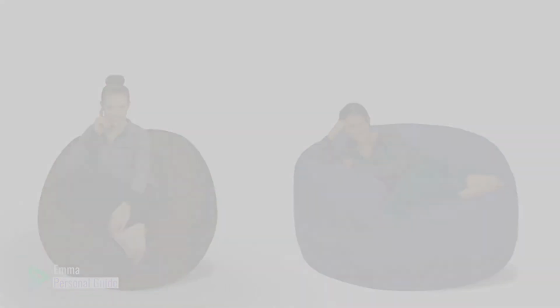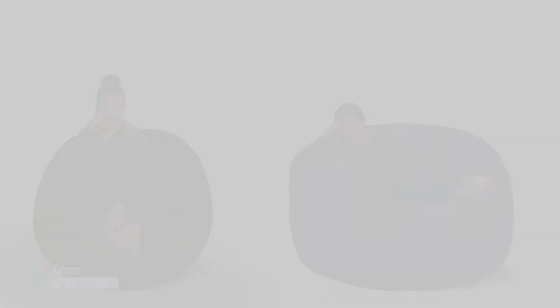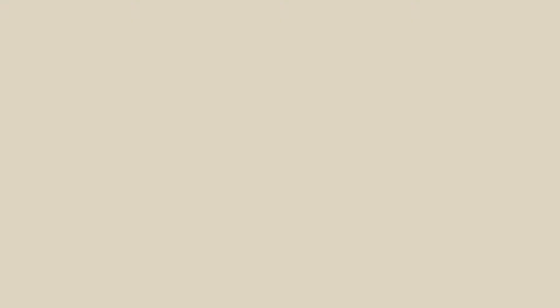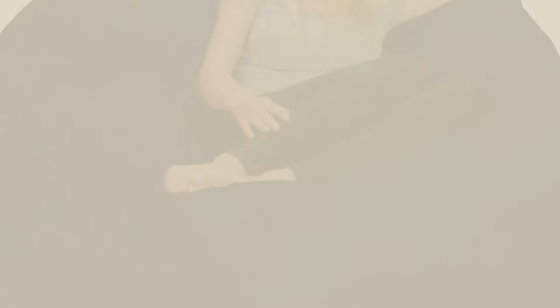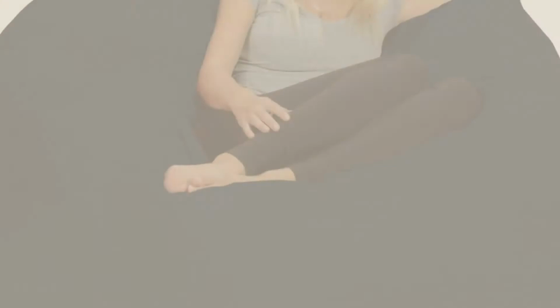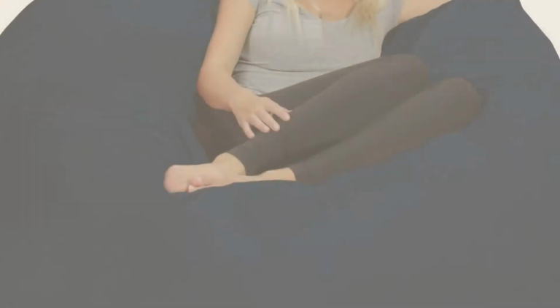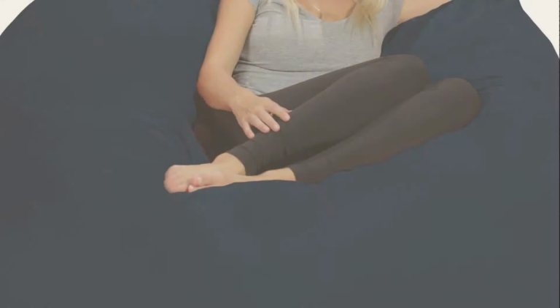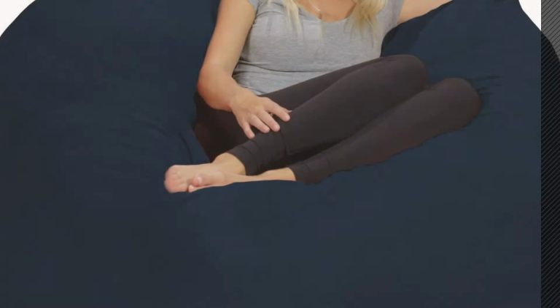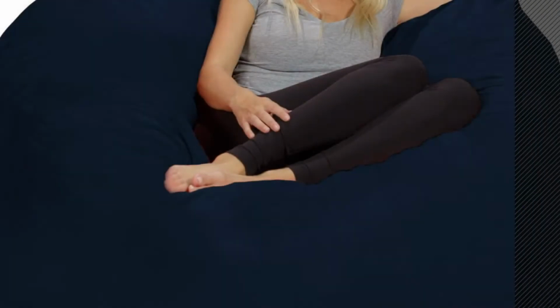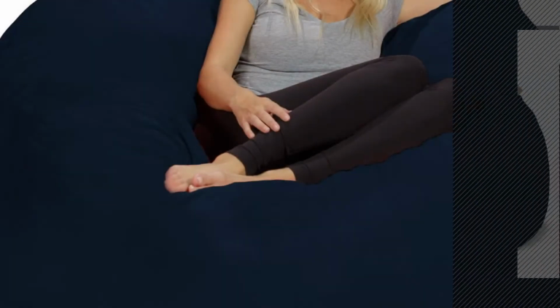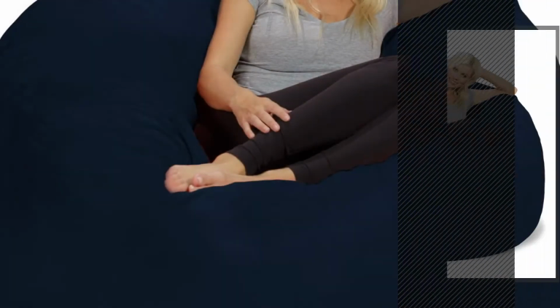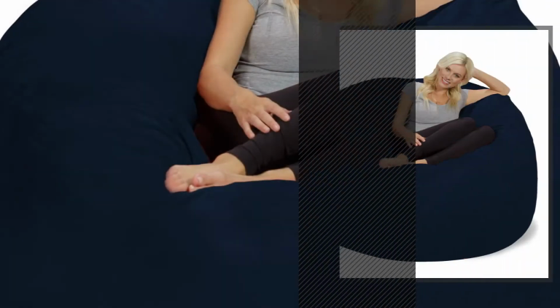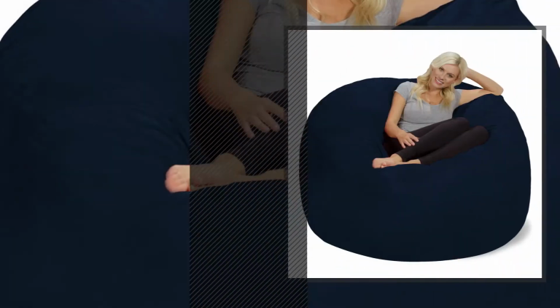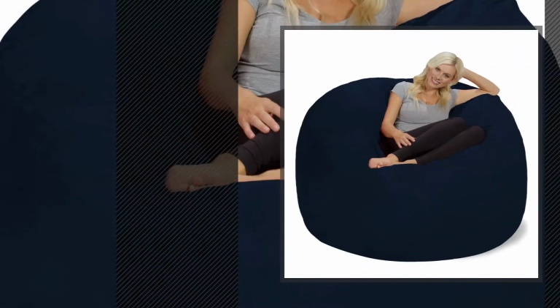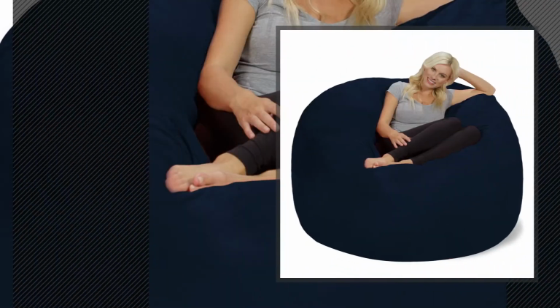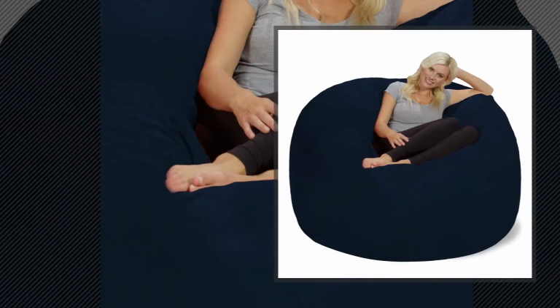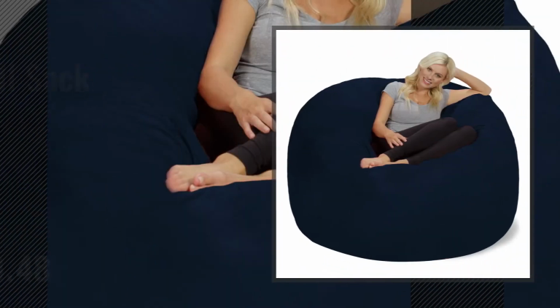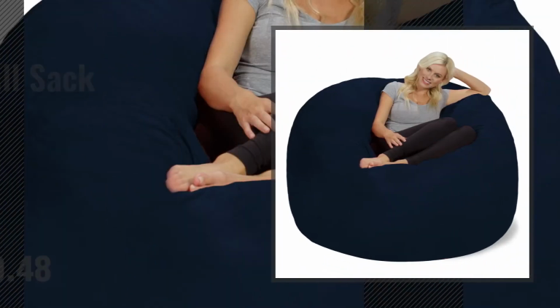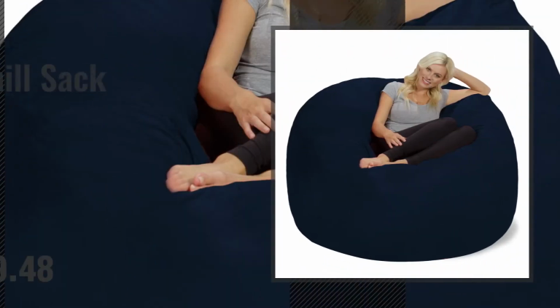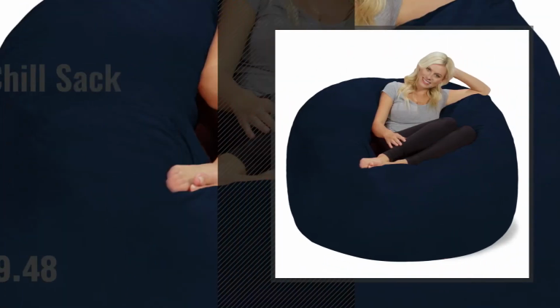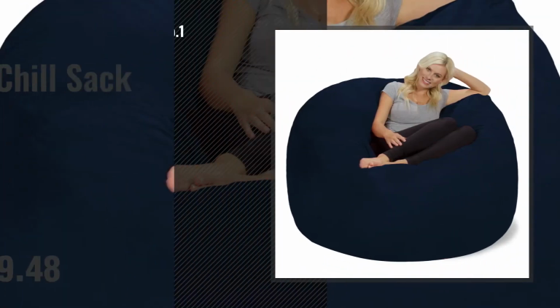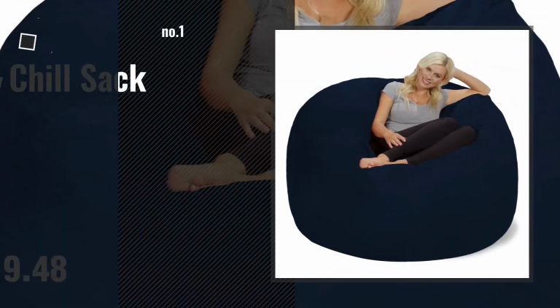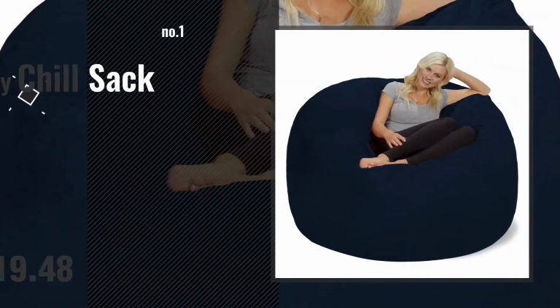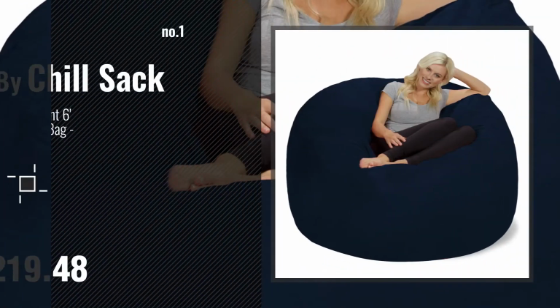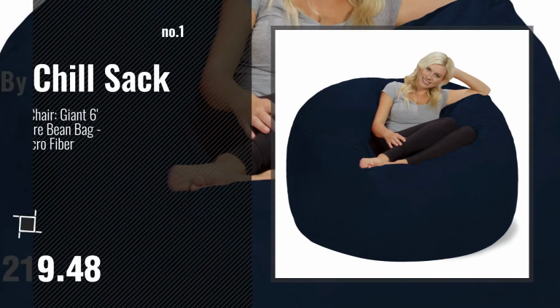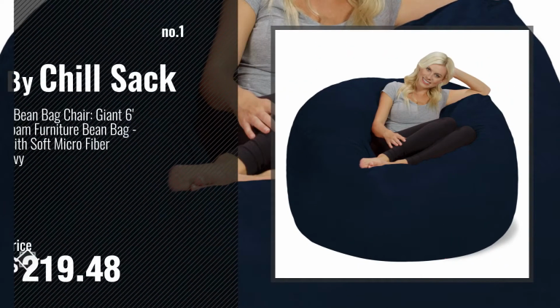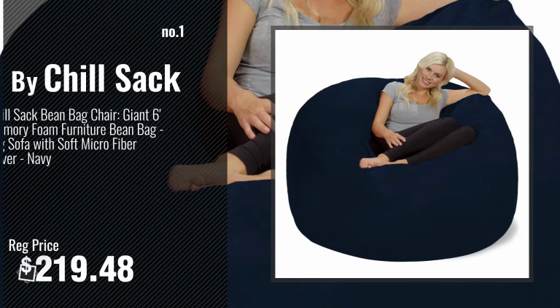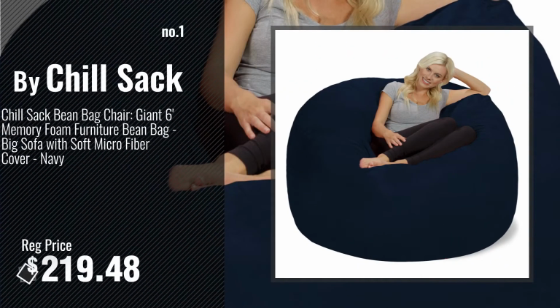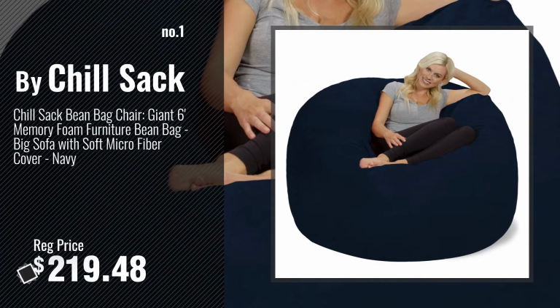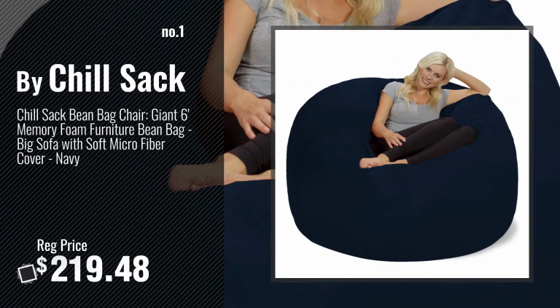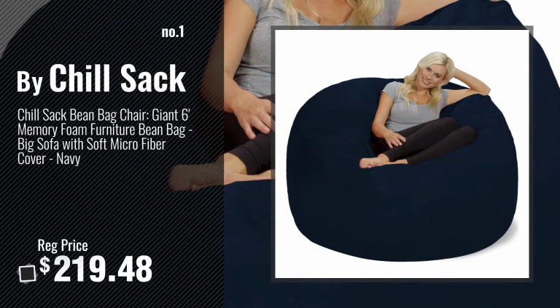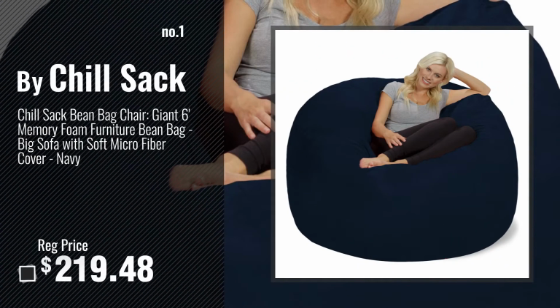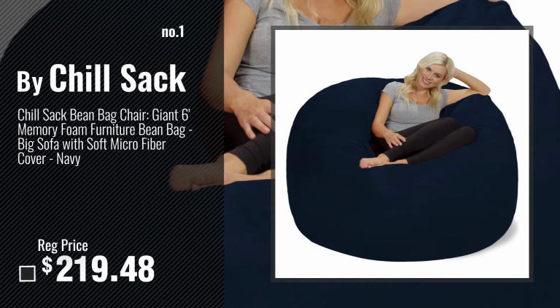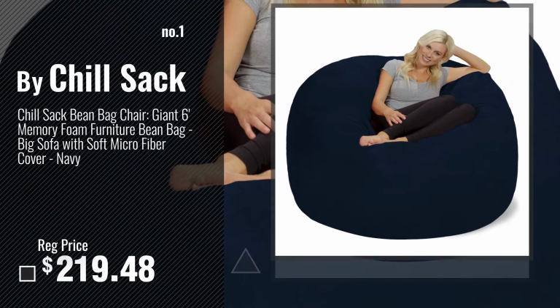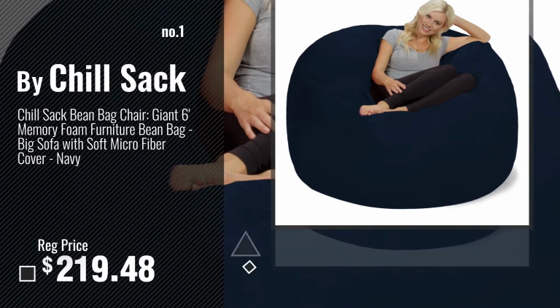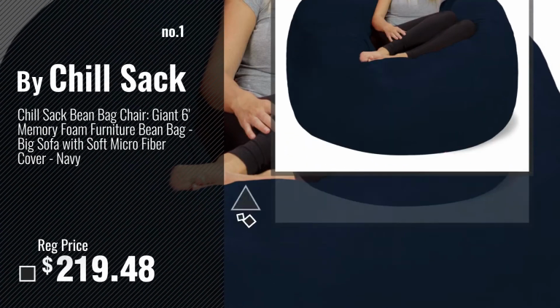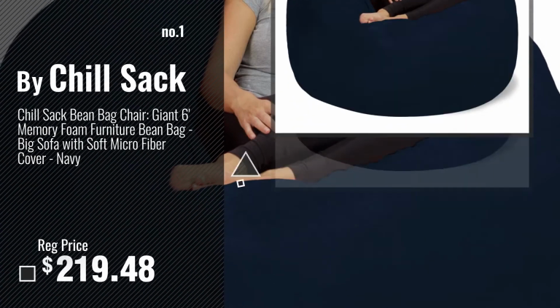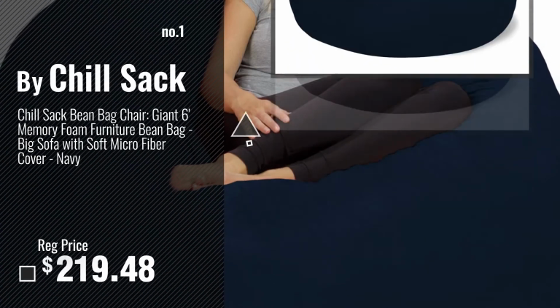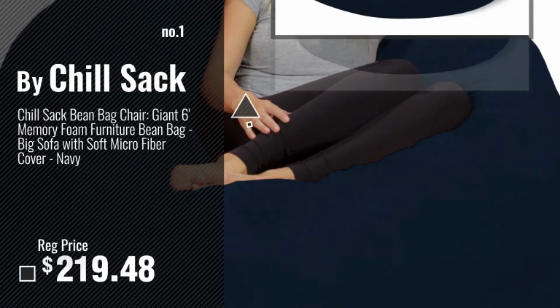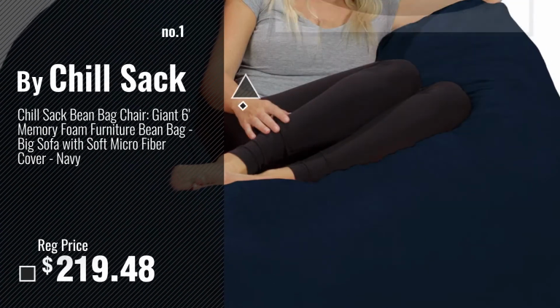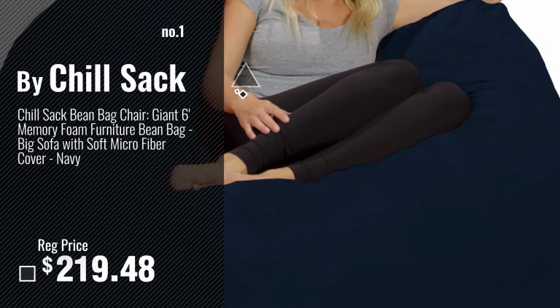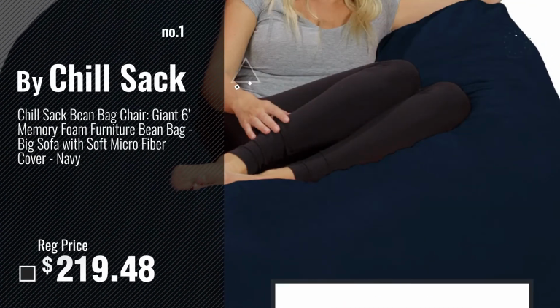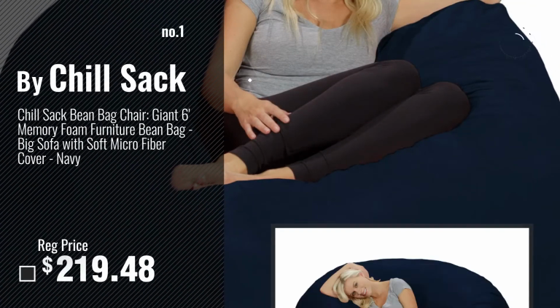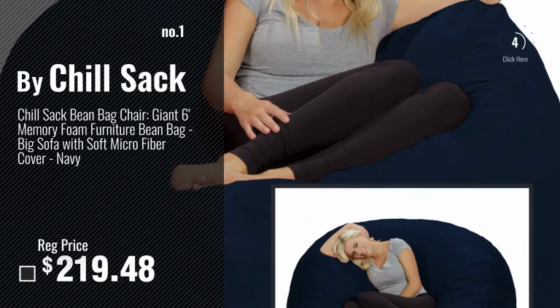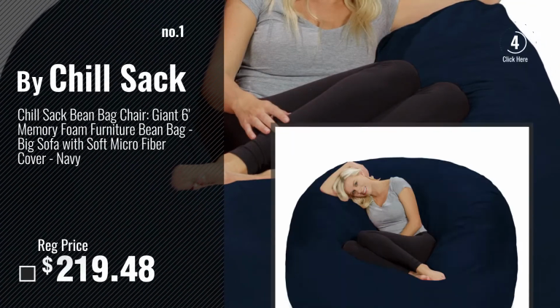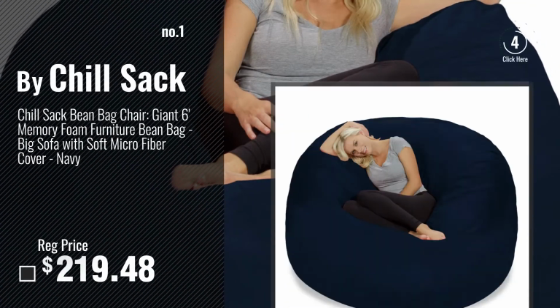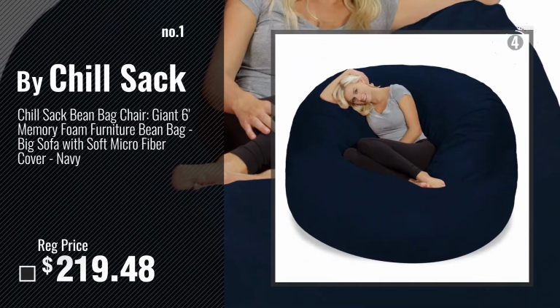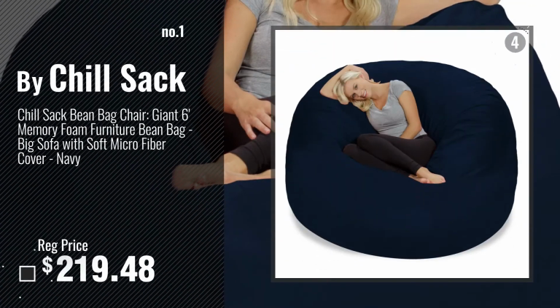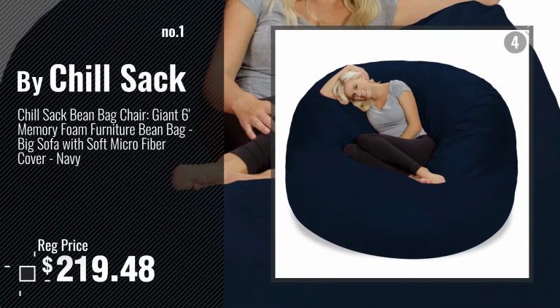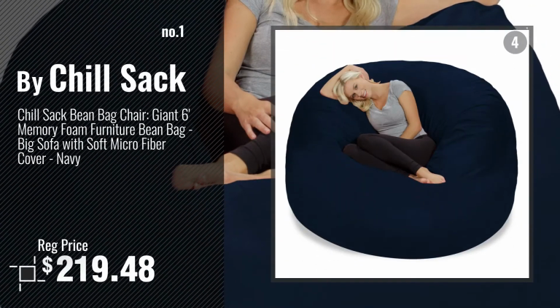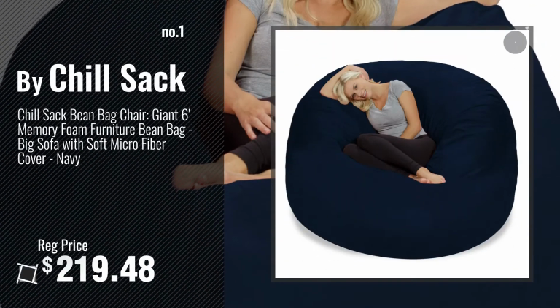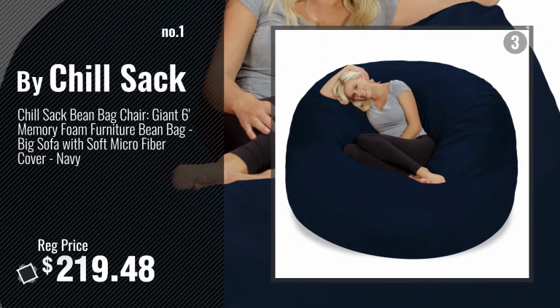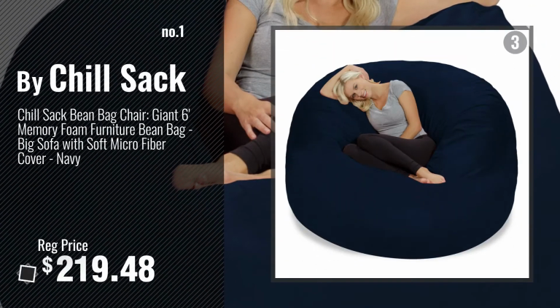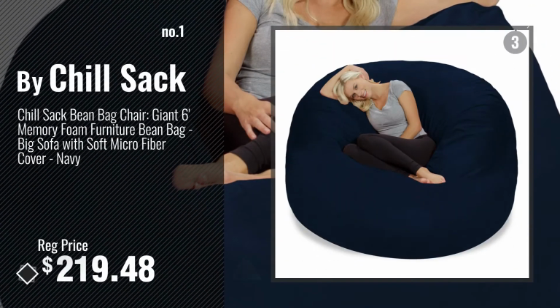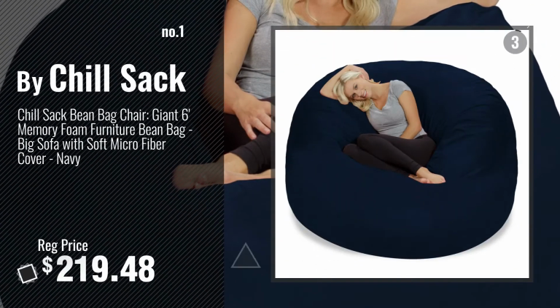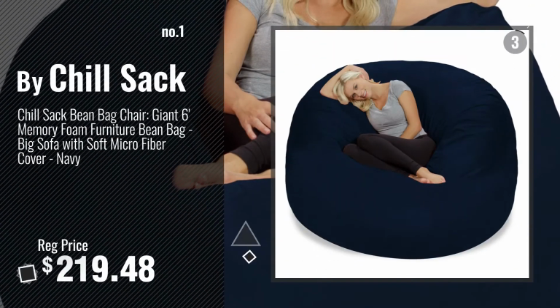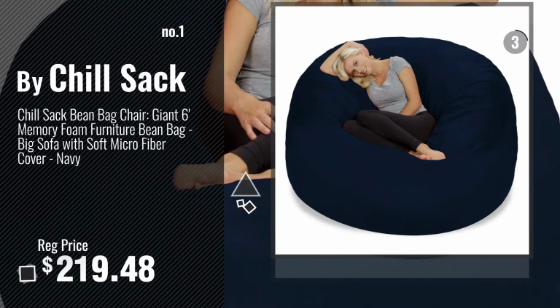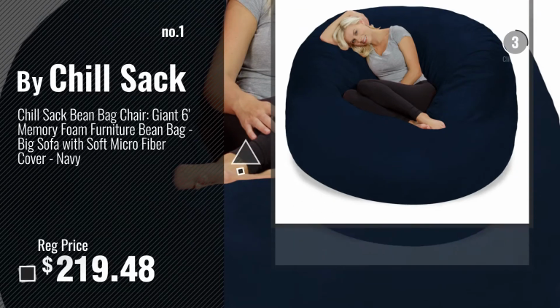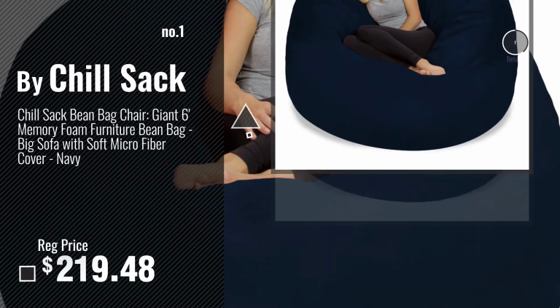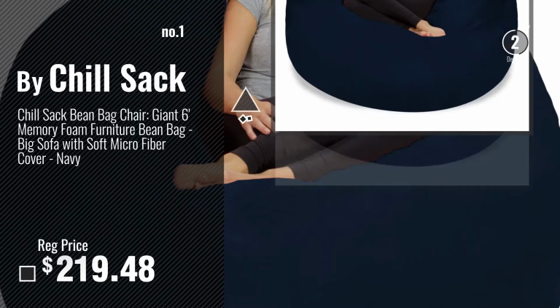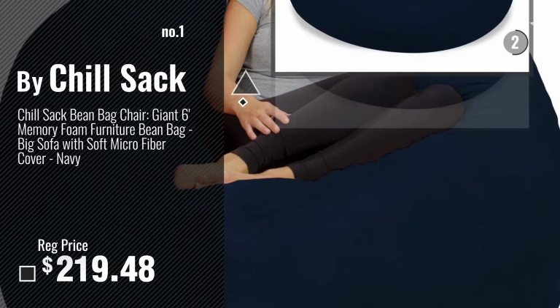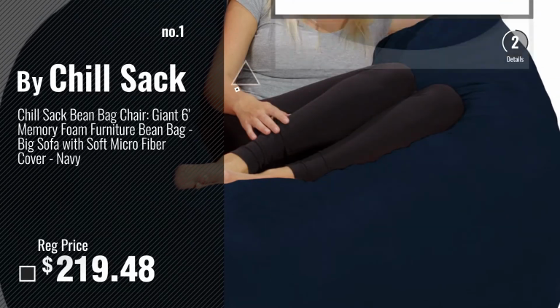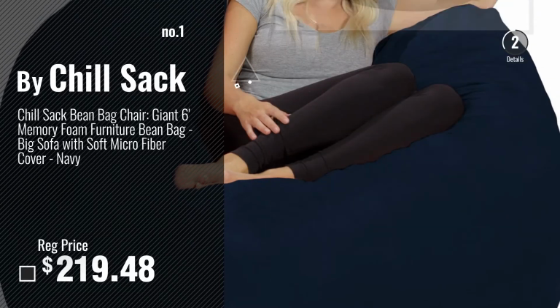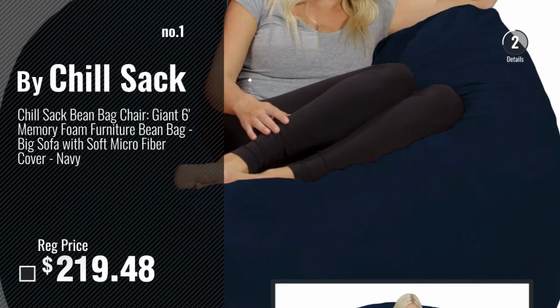Number 1 — Most Popular, by Chilsack. Watch this video, choose your favorite.